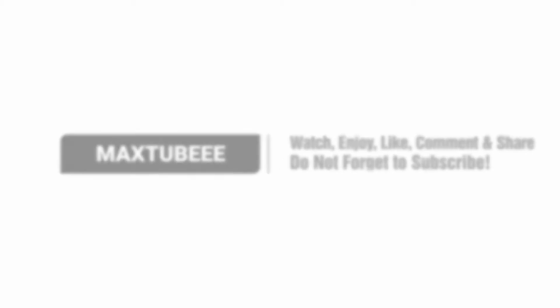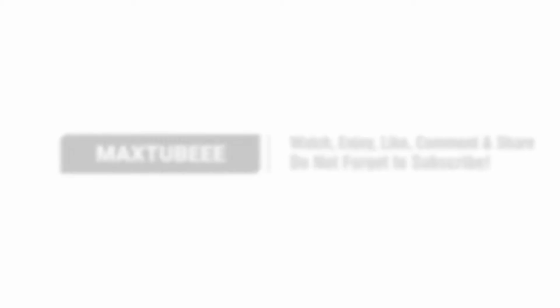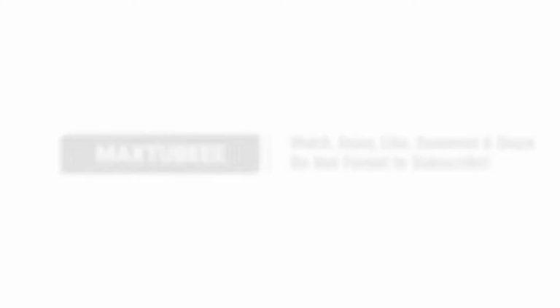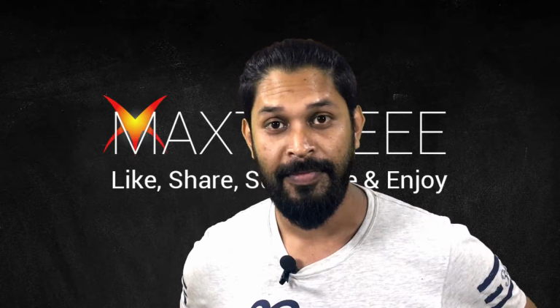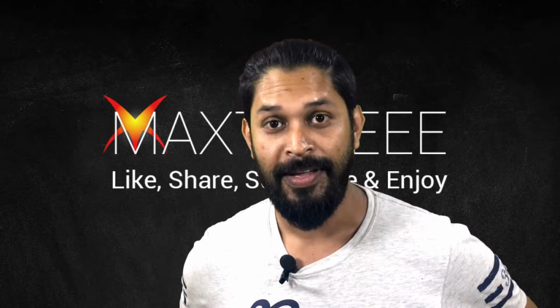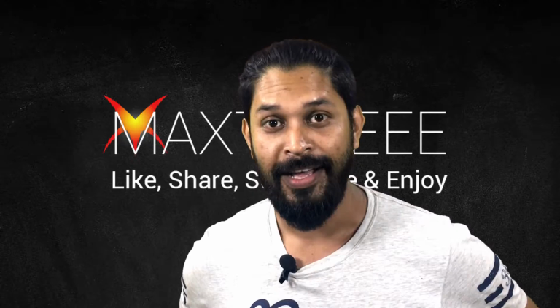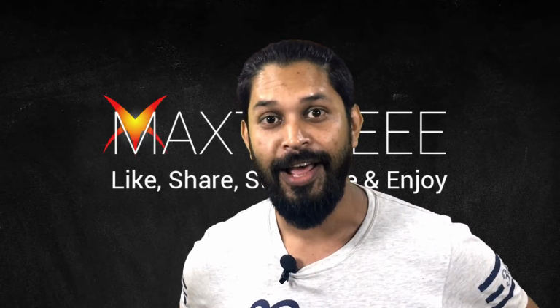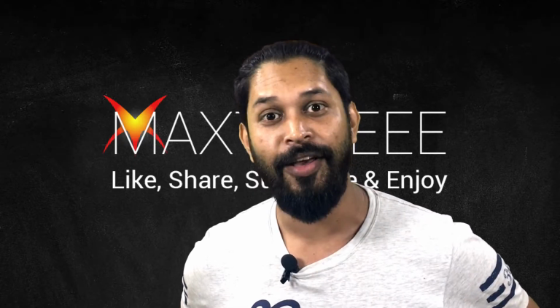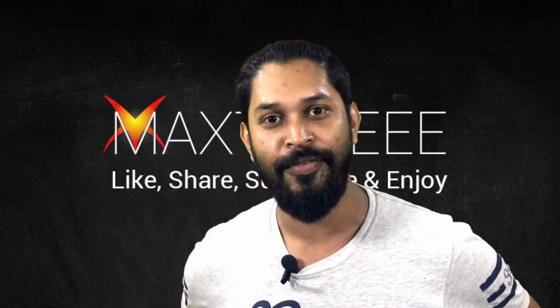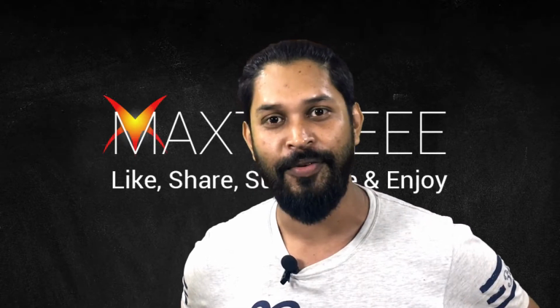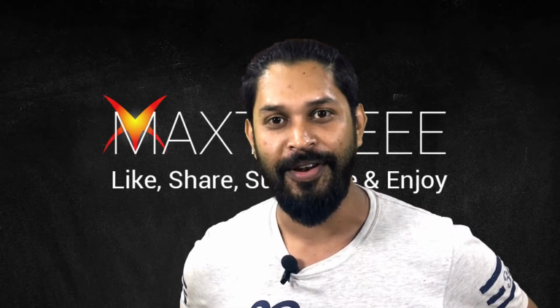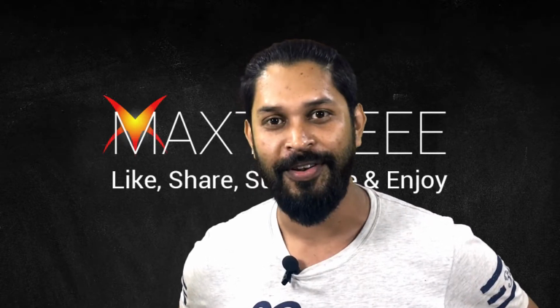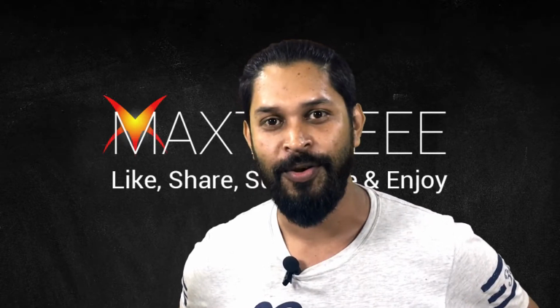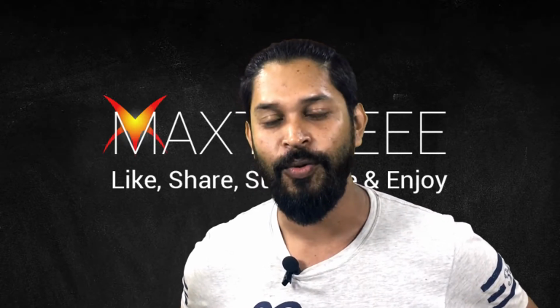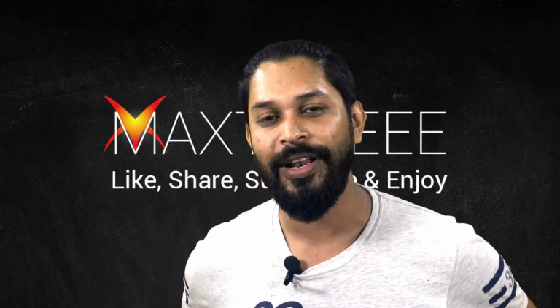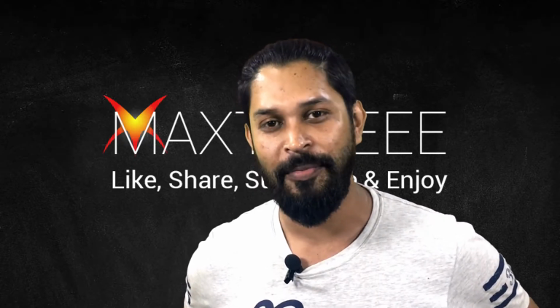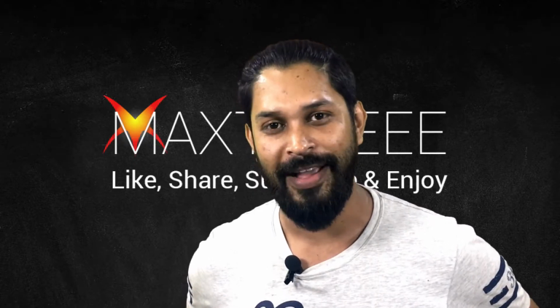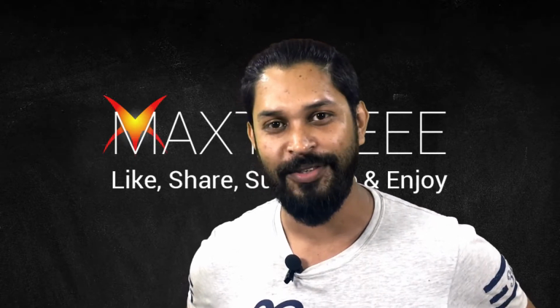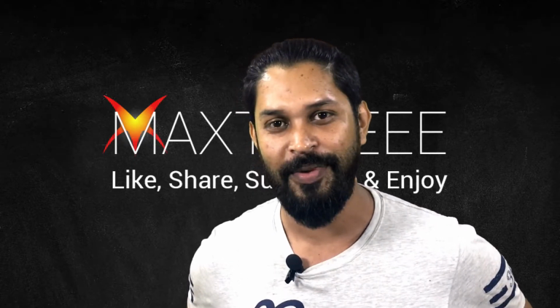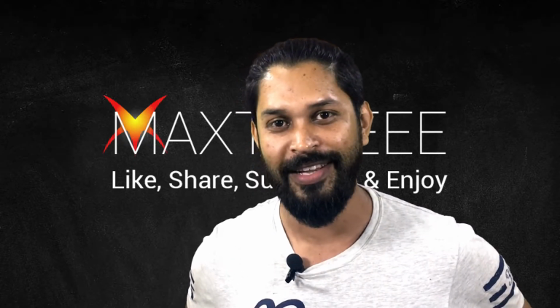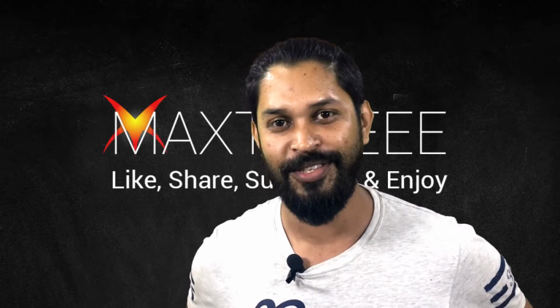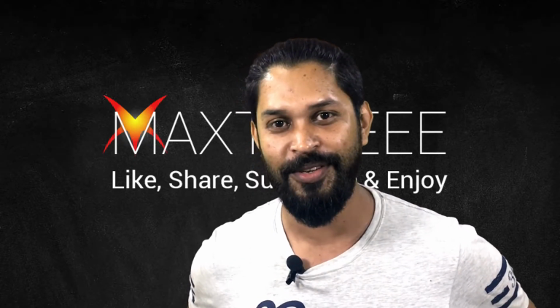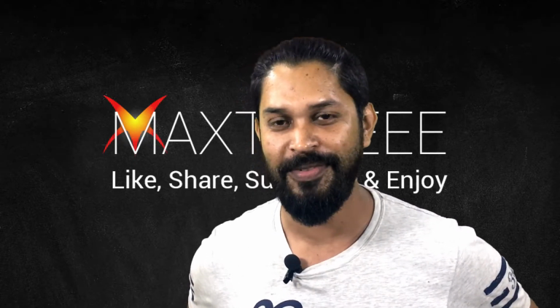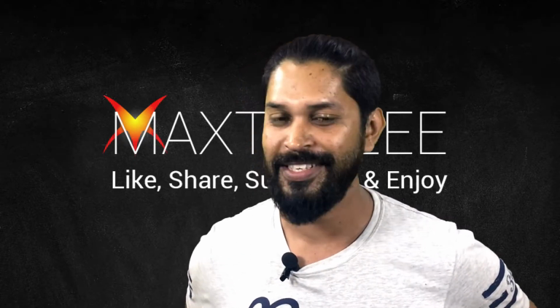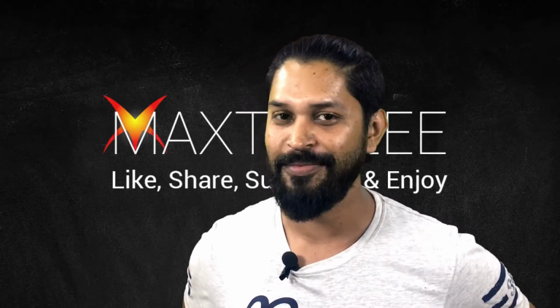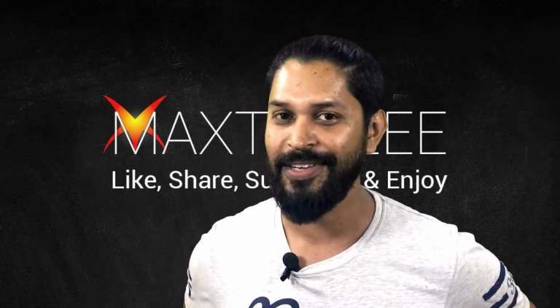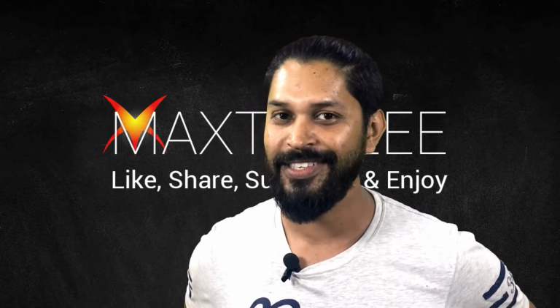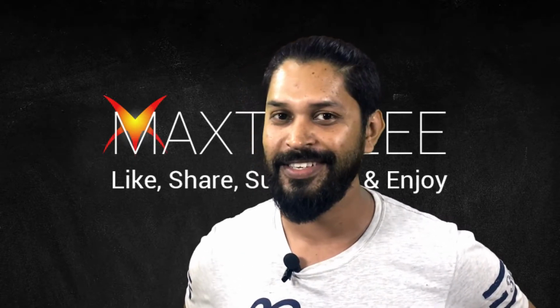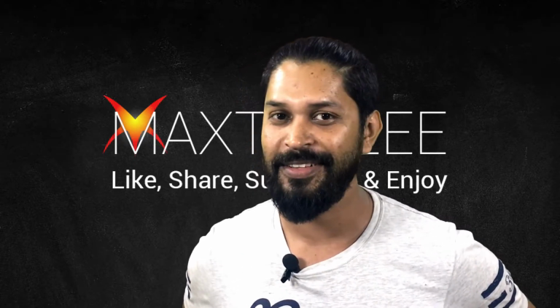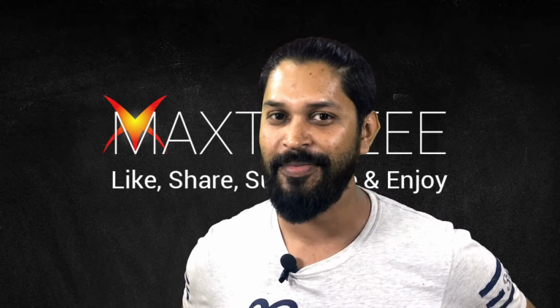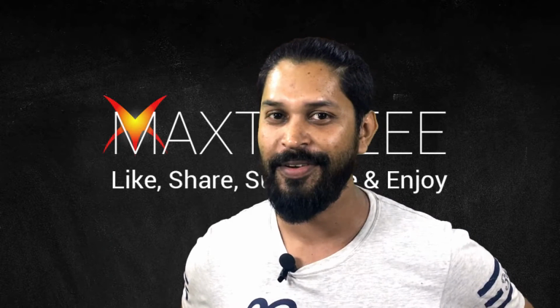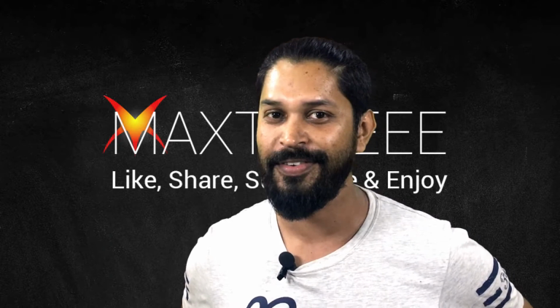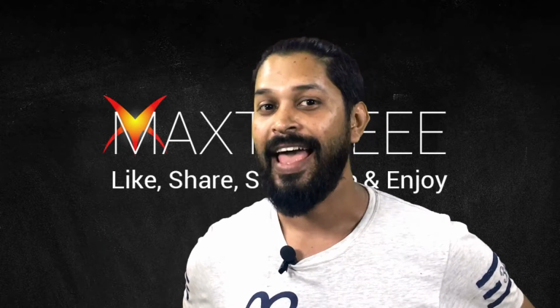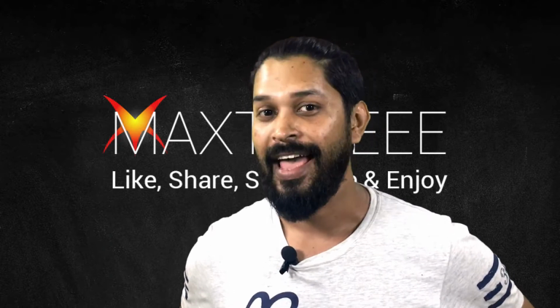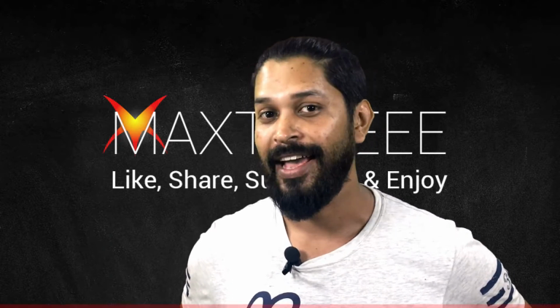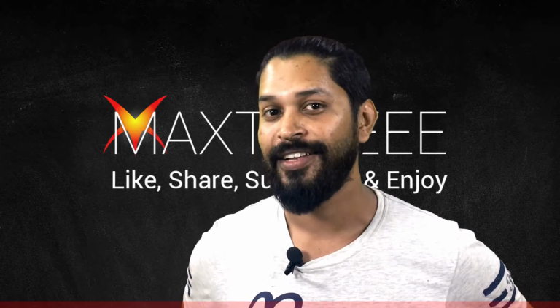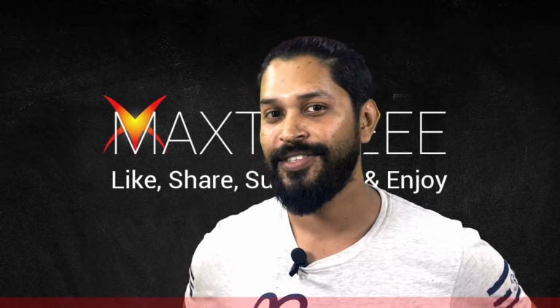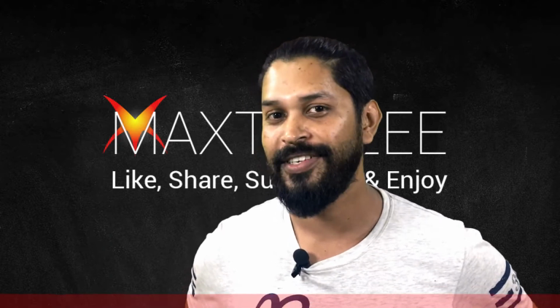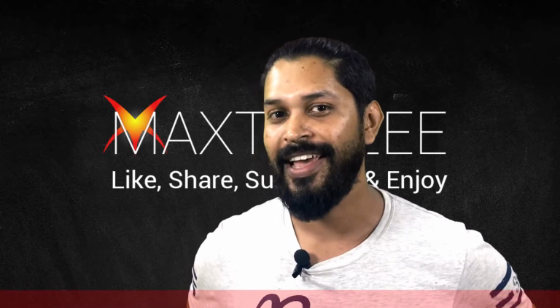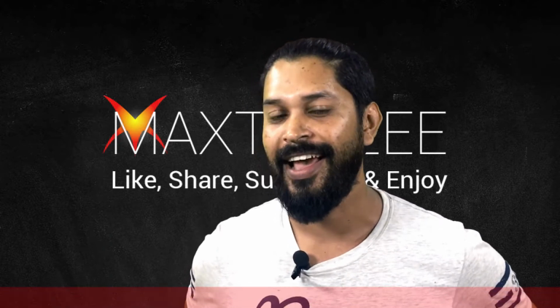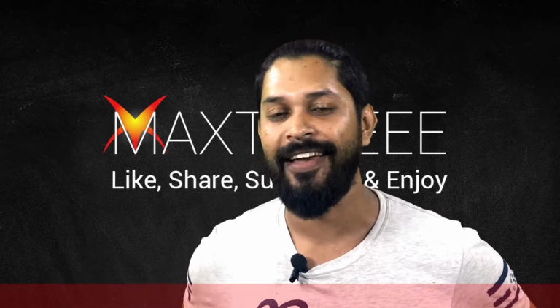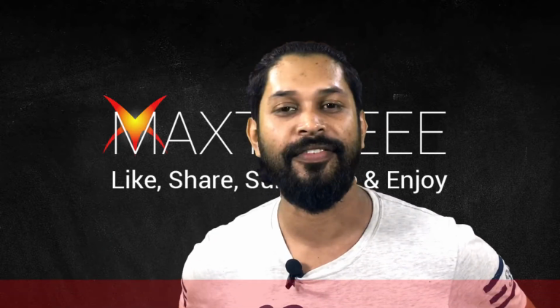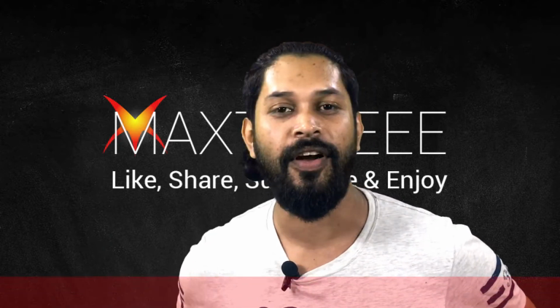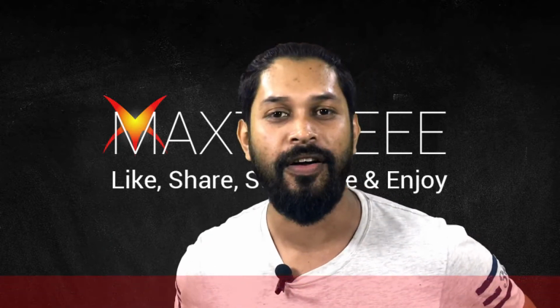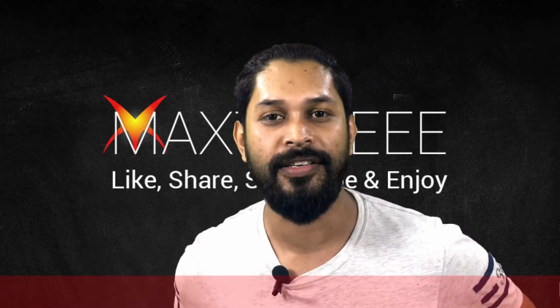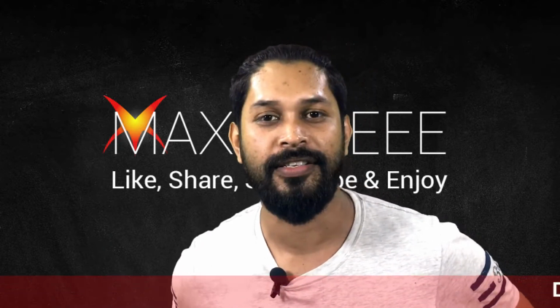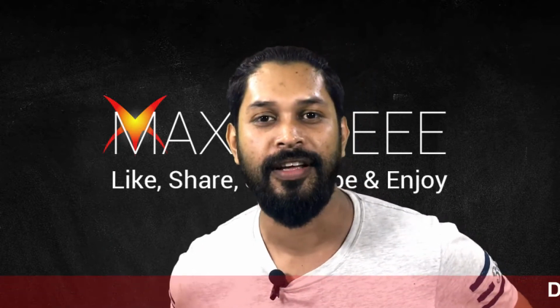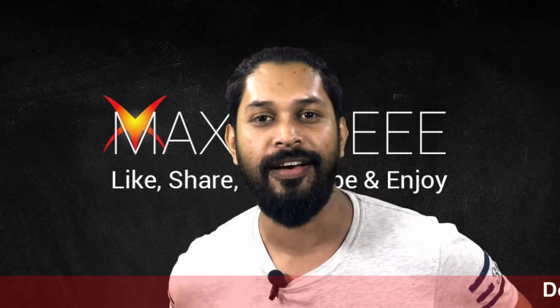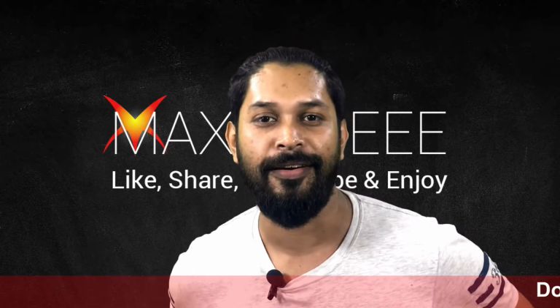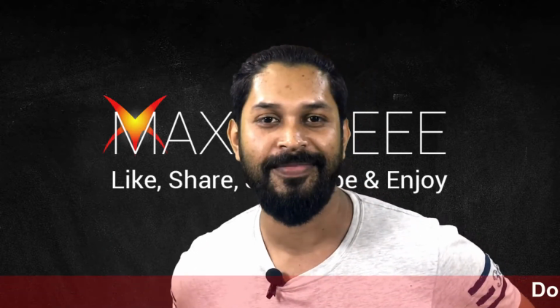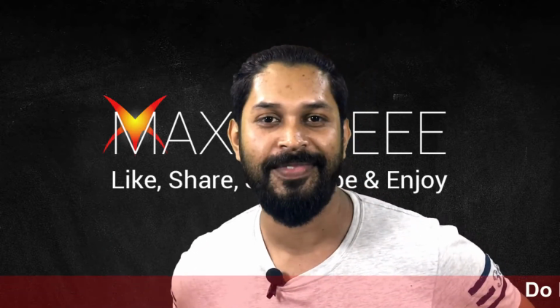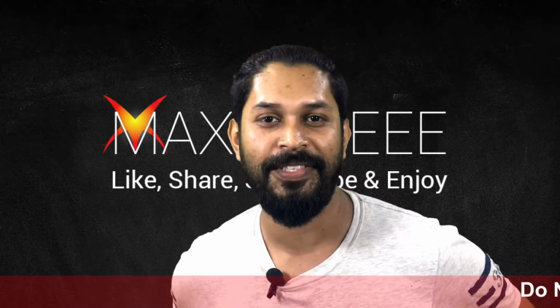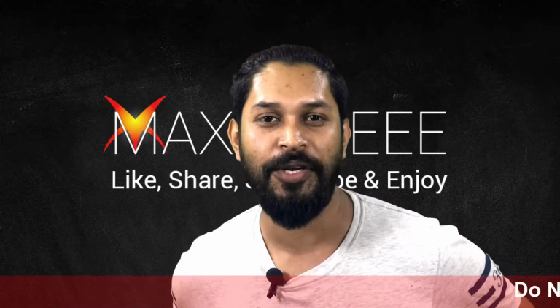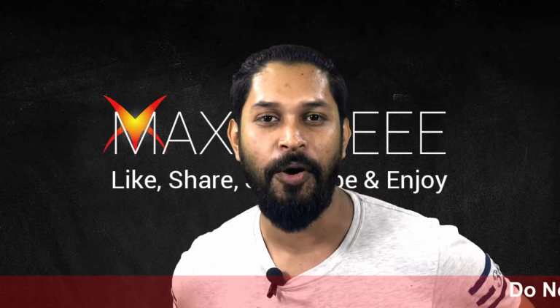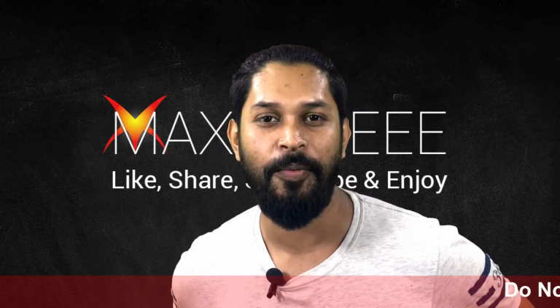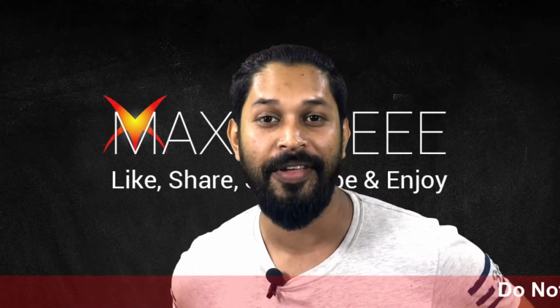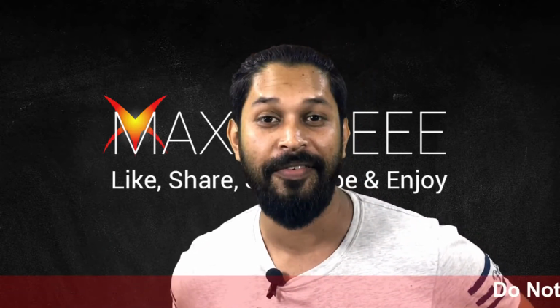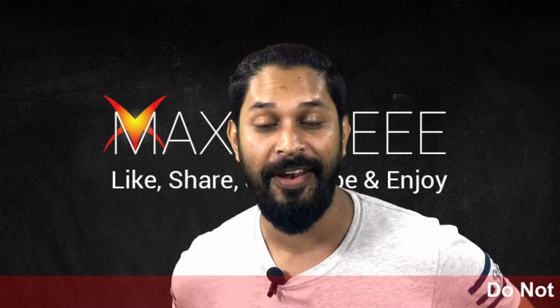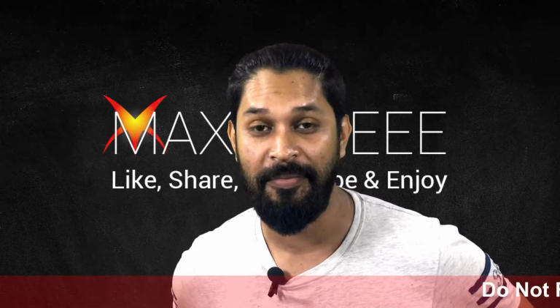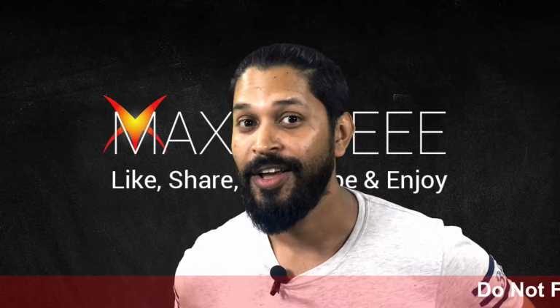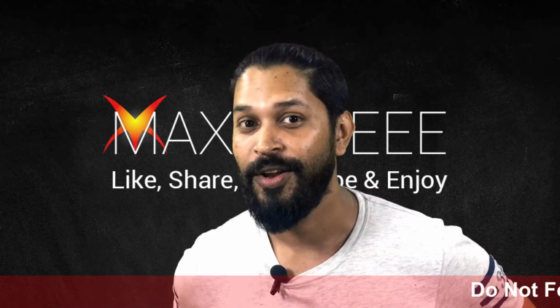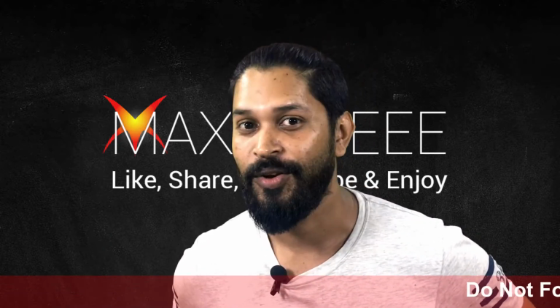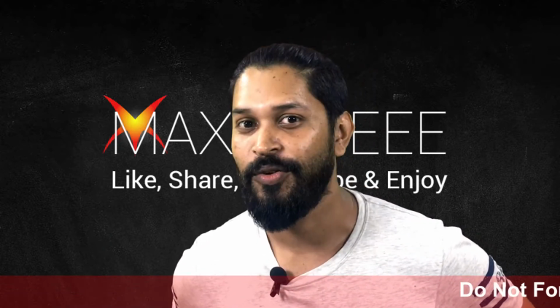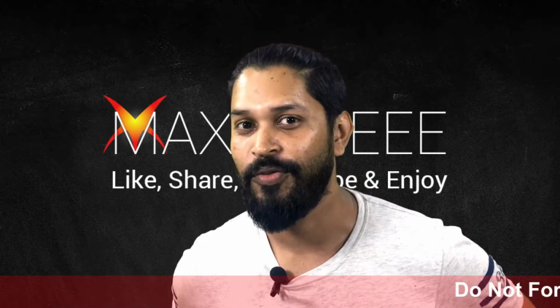Hello everyone, welcome back to MaxTube. This is Machiristan Pabu, and today I've got the Xiaomi Redmi Note 4.